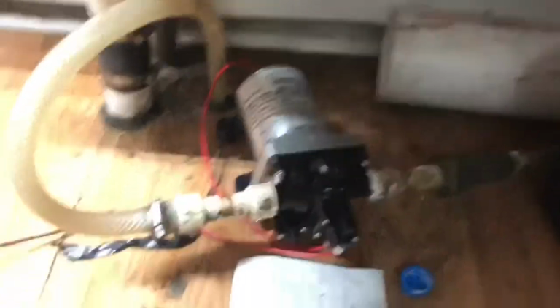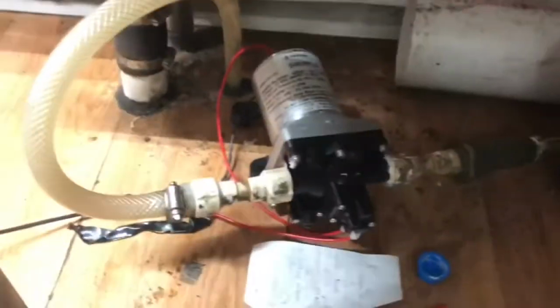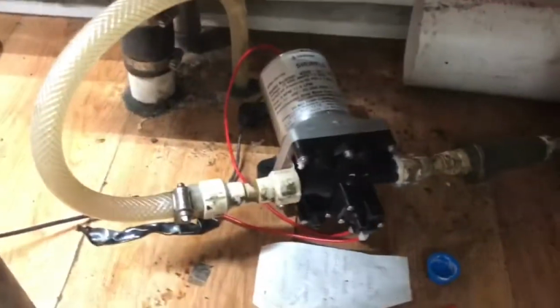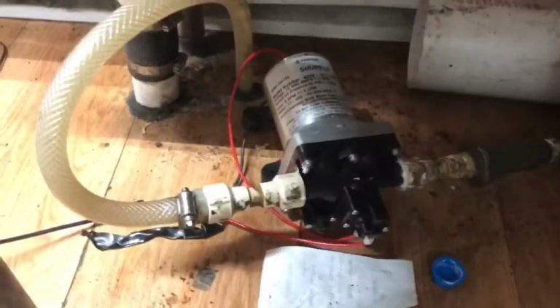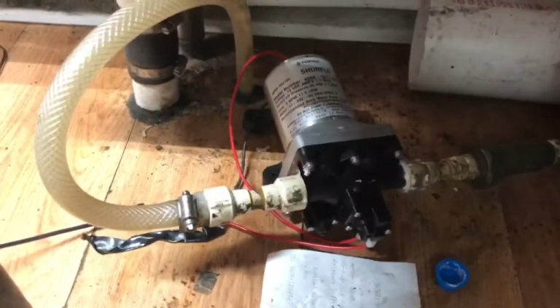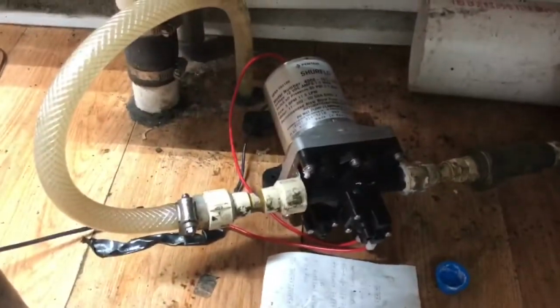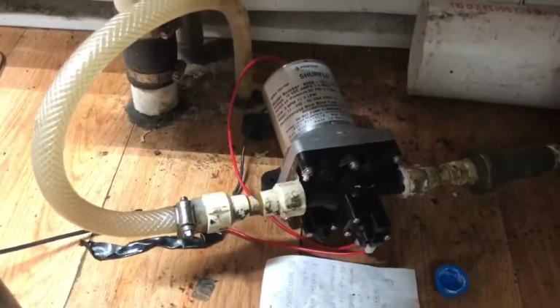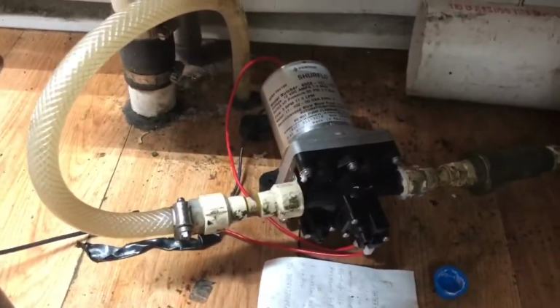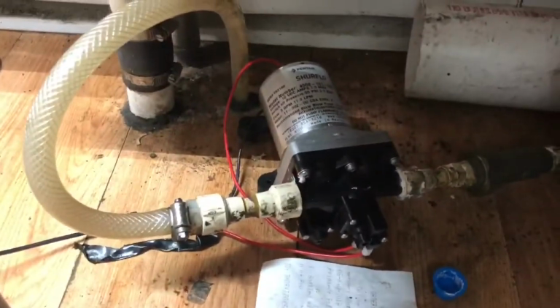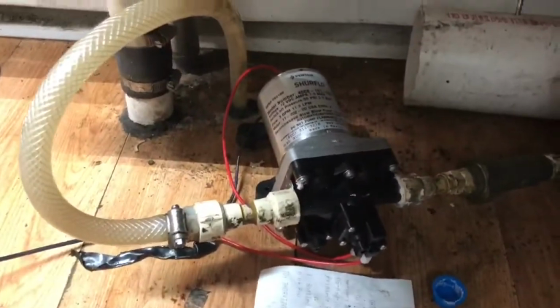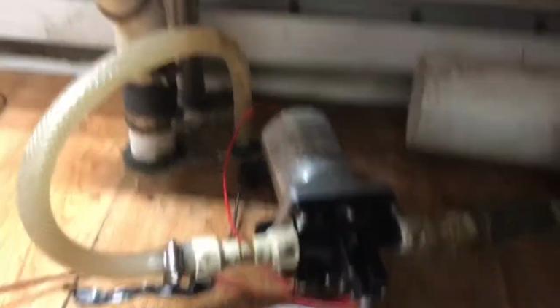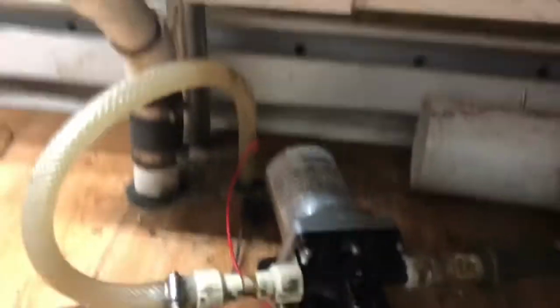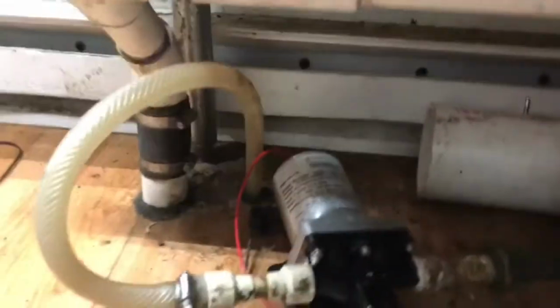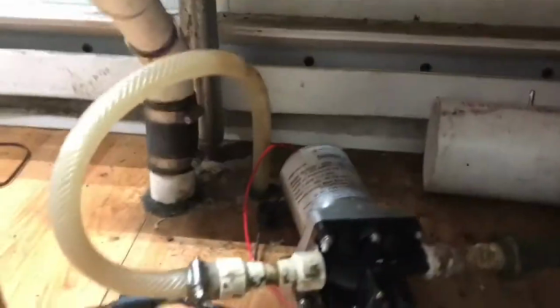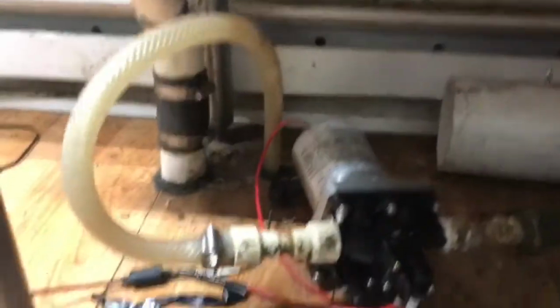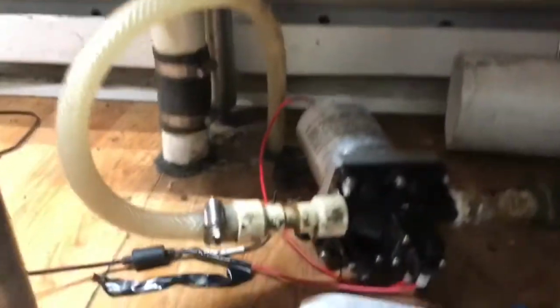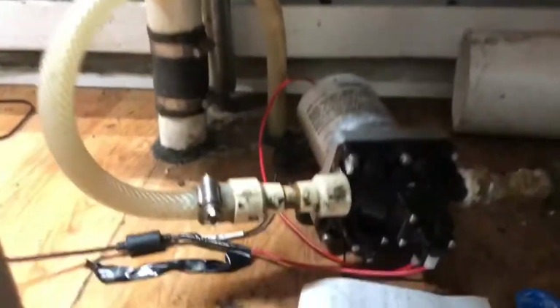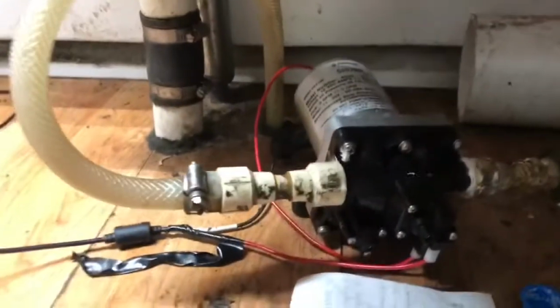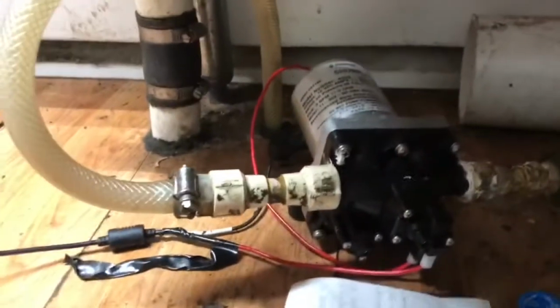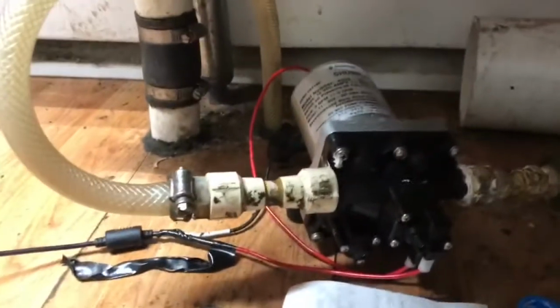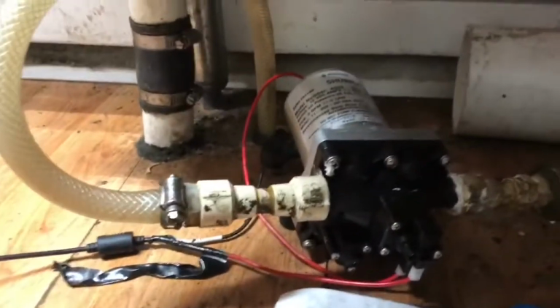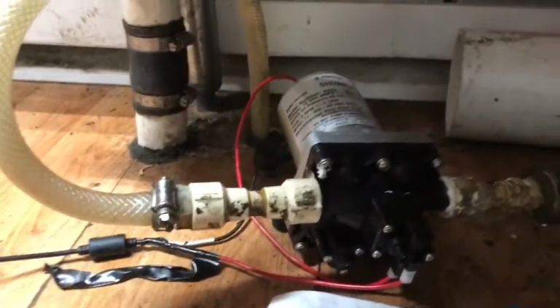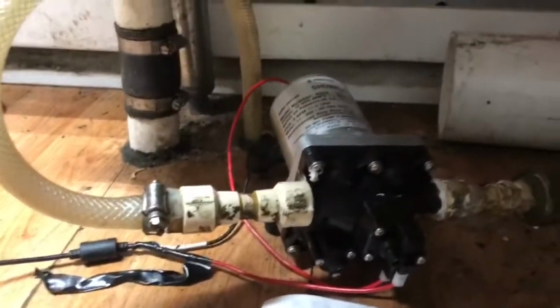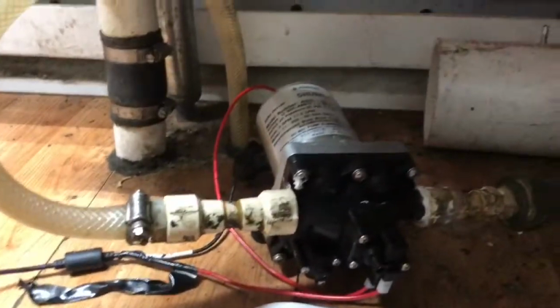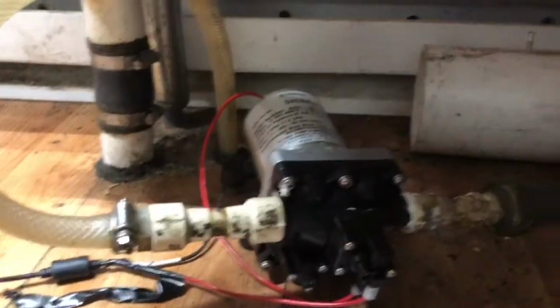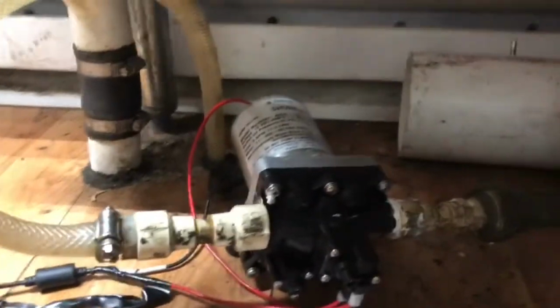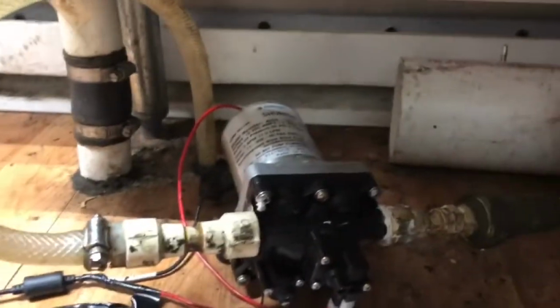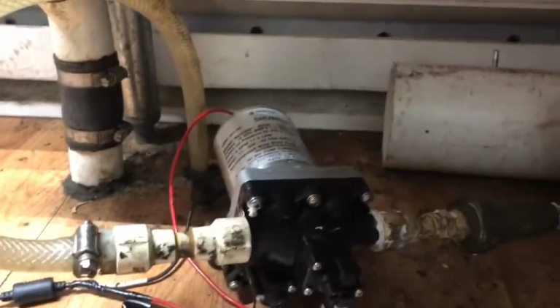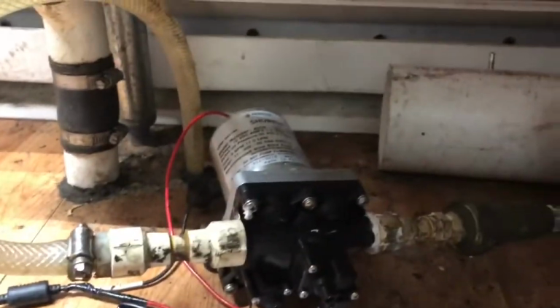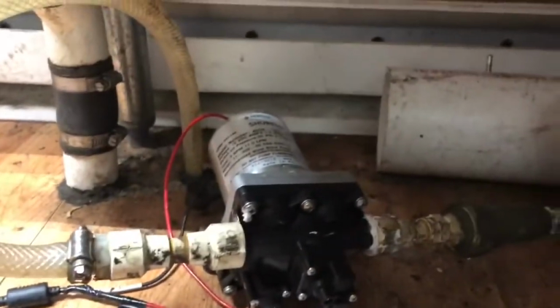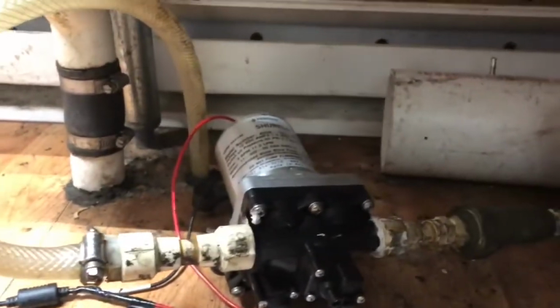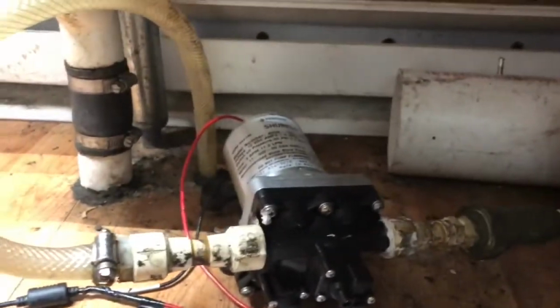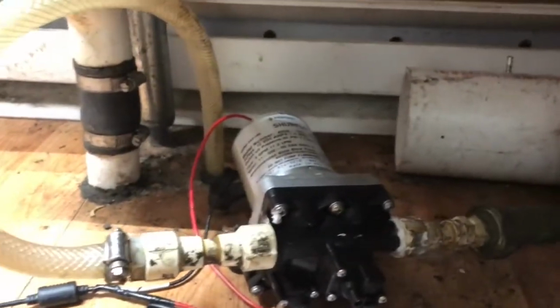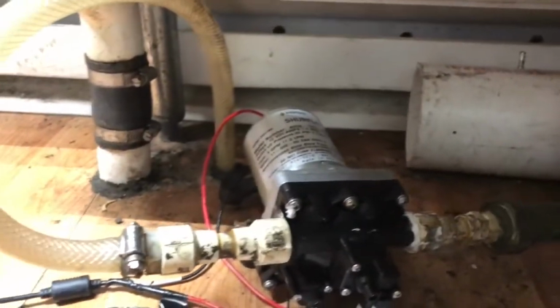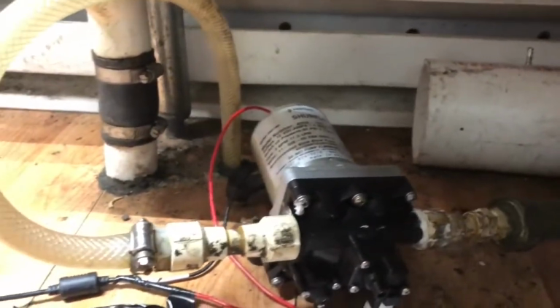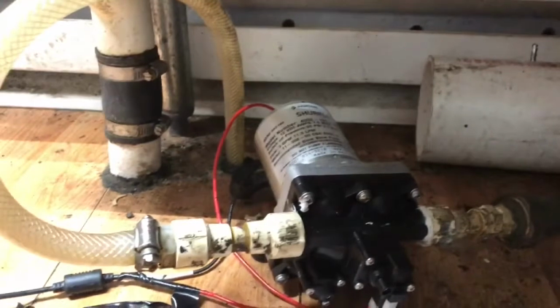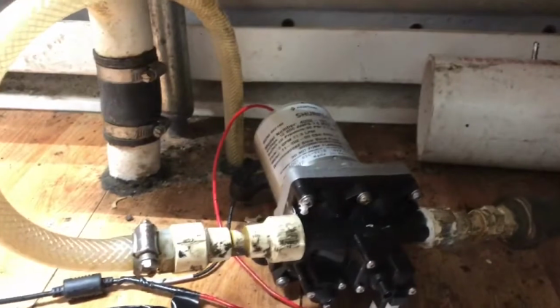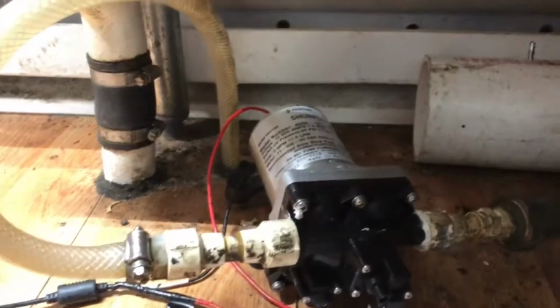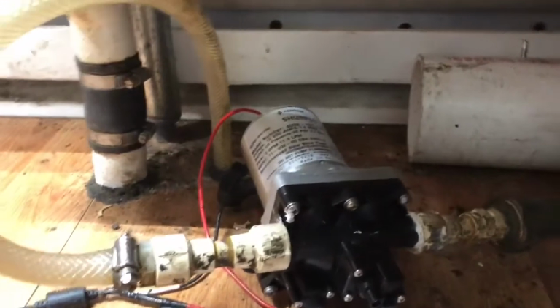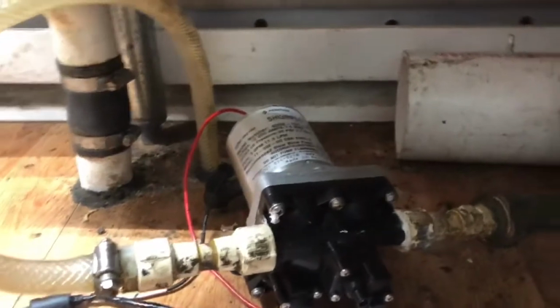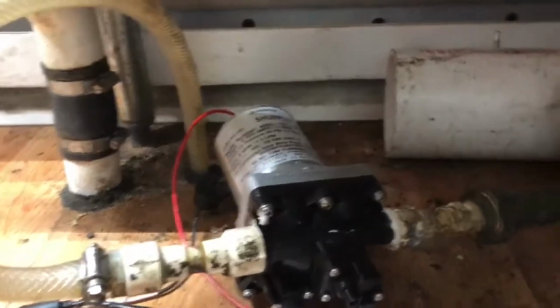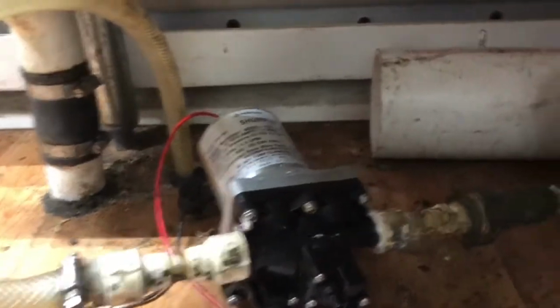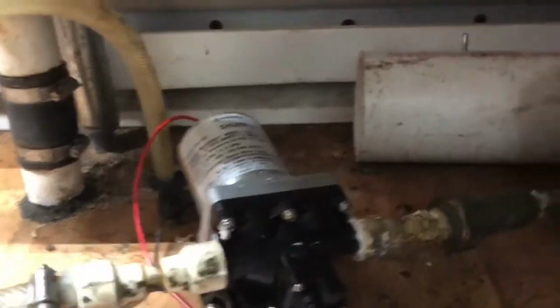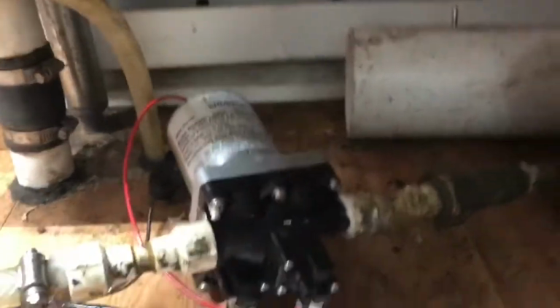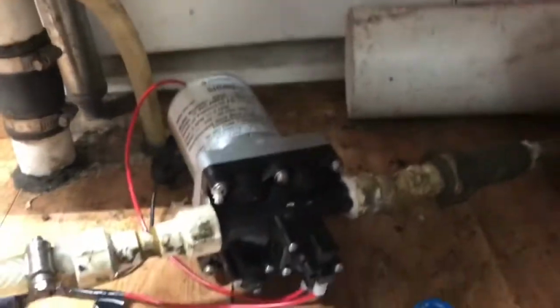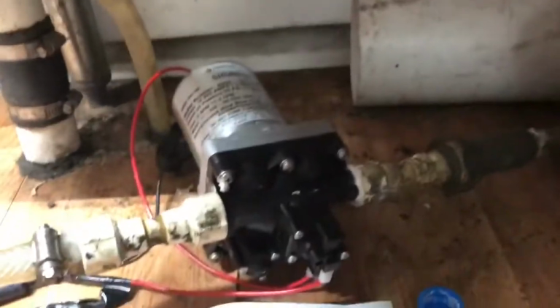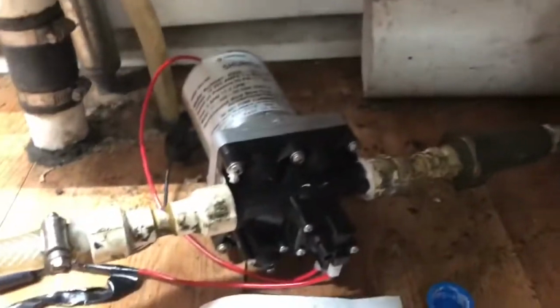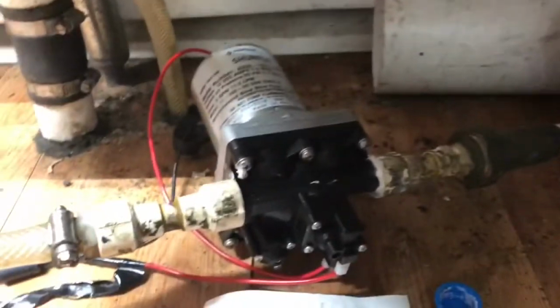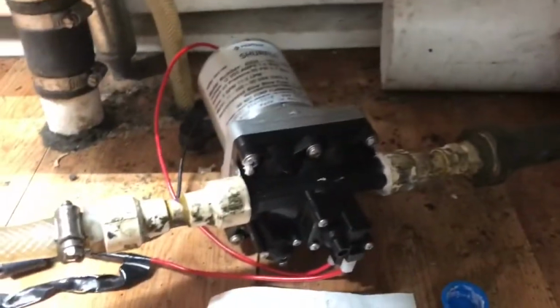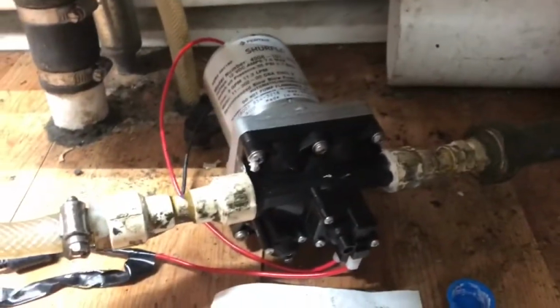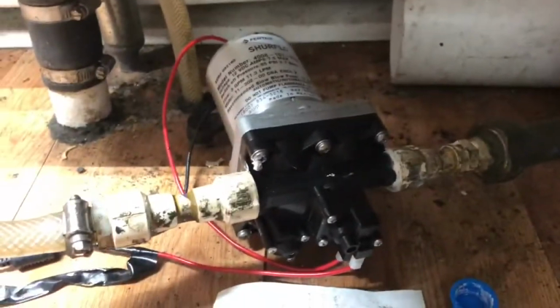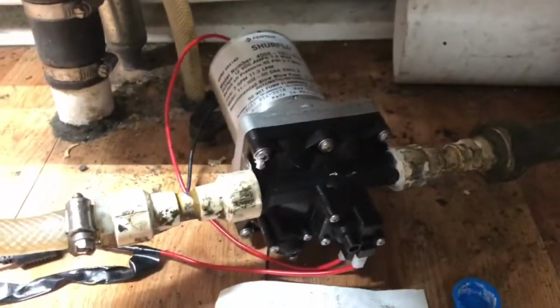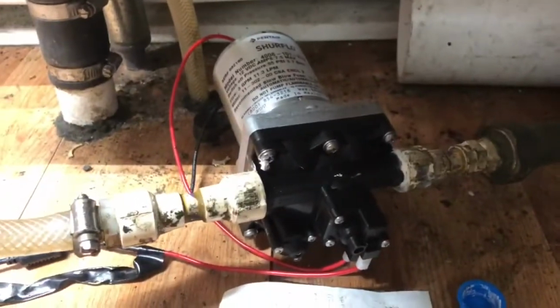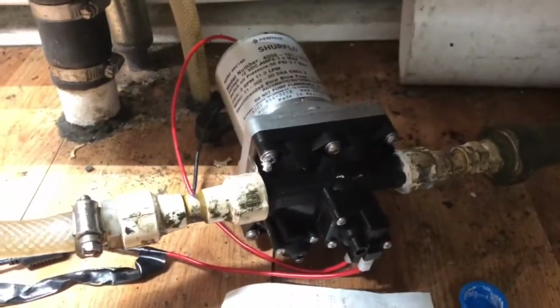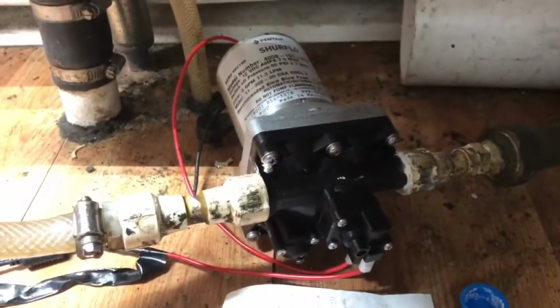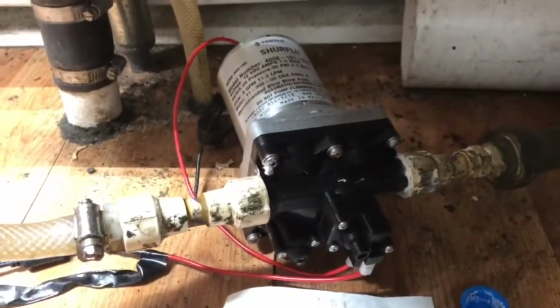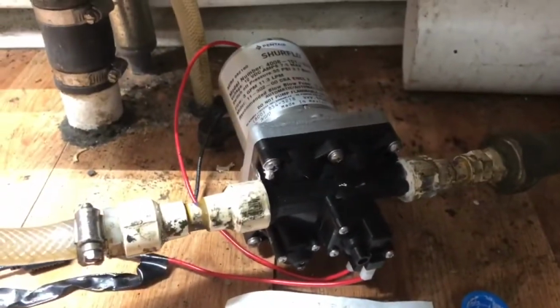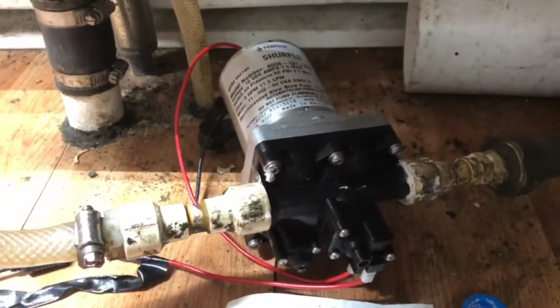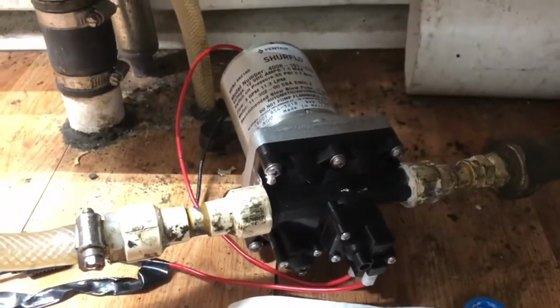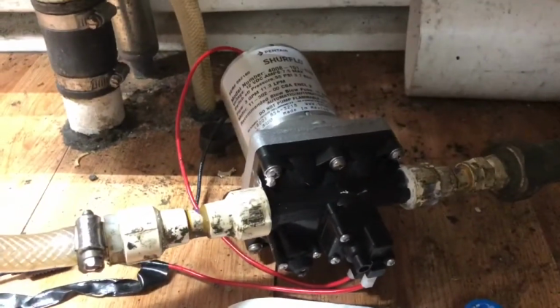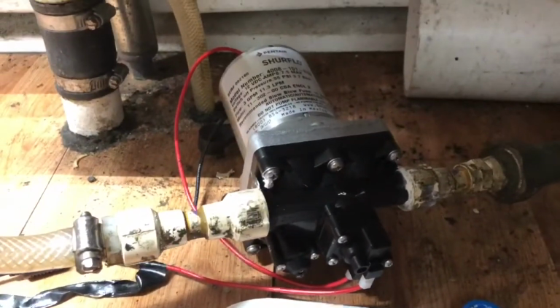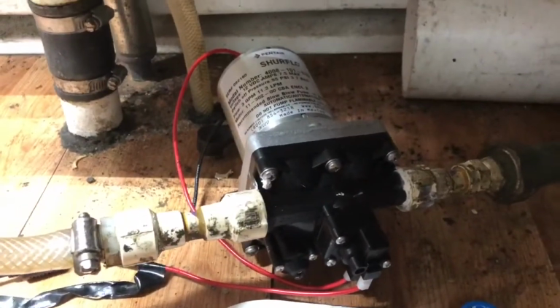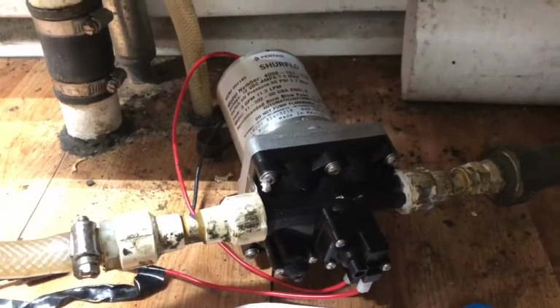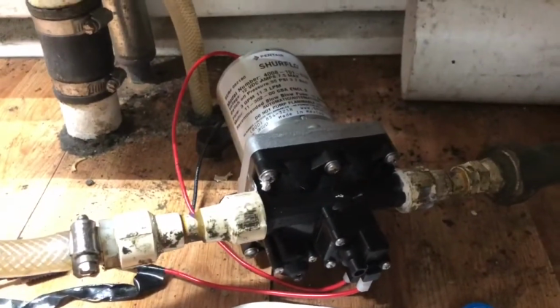All right, it's lessons learned time. This is the water pump for the food truck — well, it's the replacement pump that we picked up, which is a 12-volt pump.